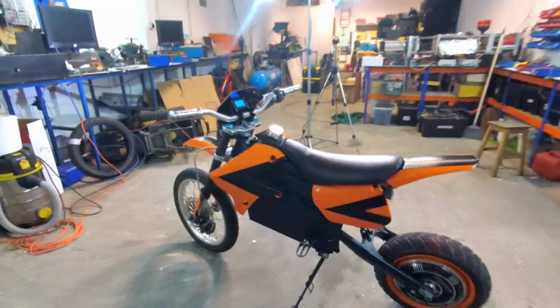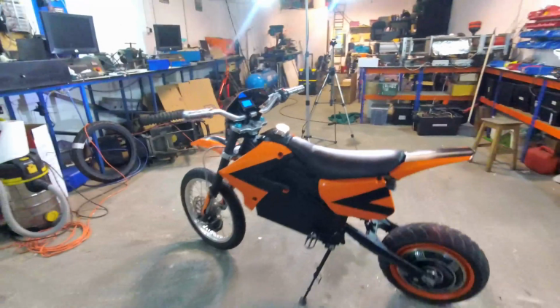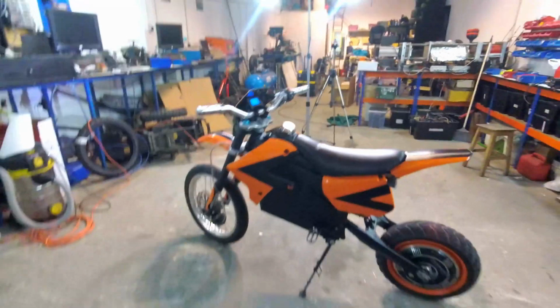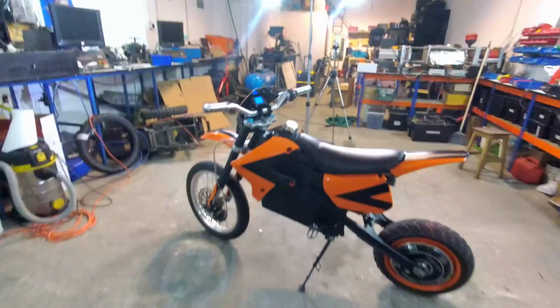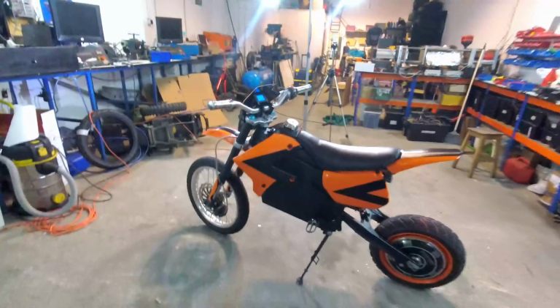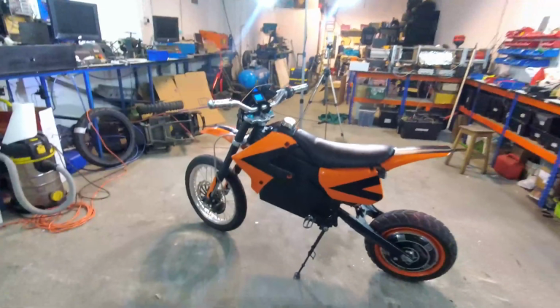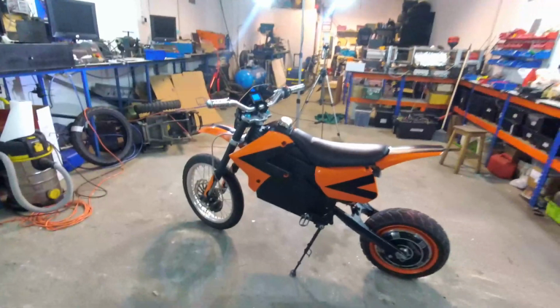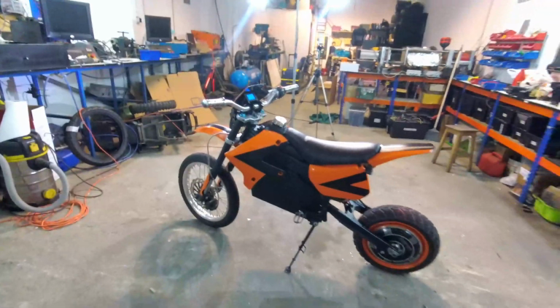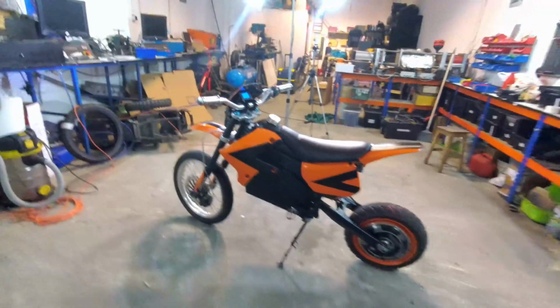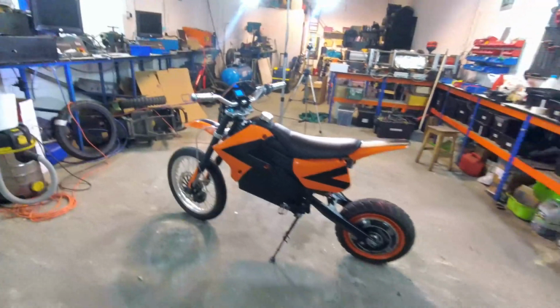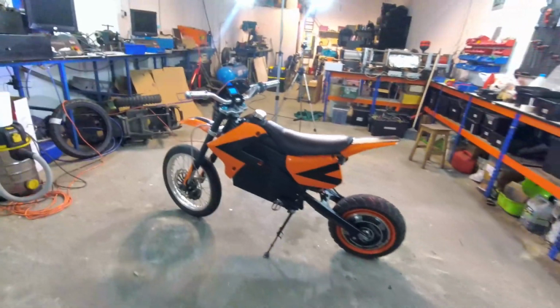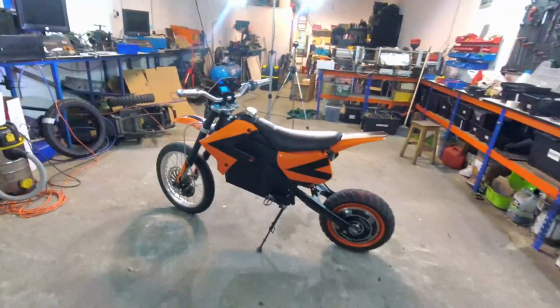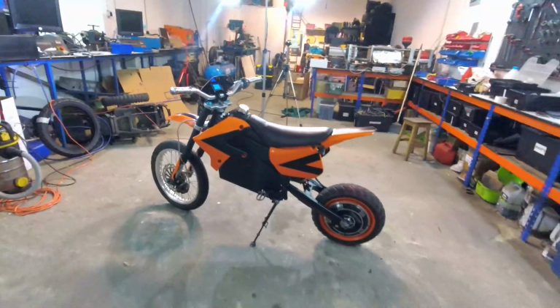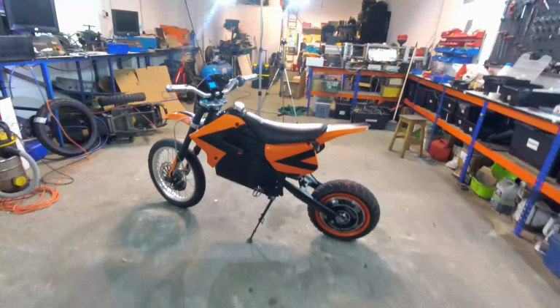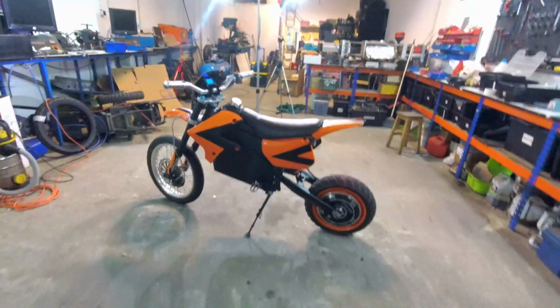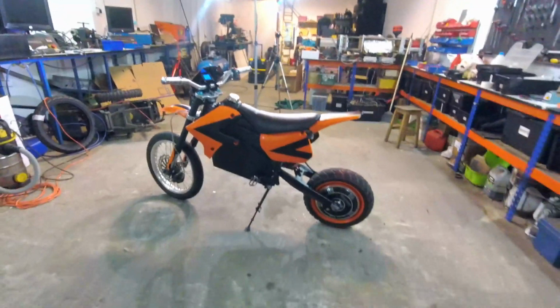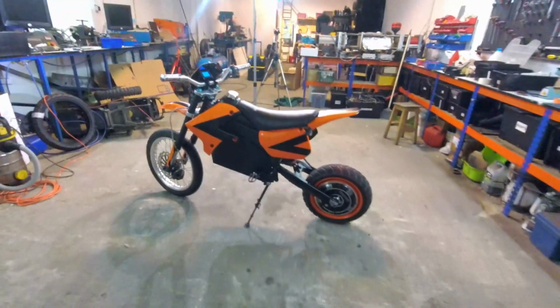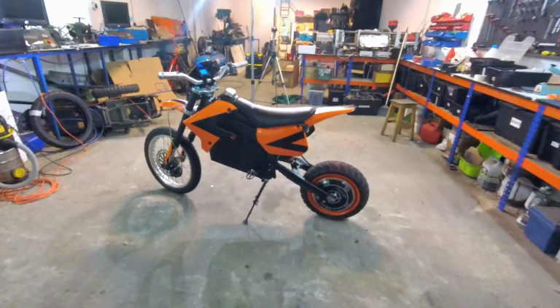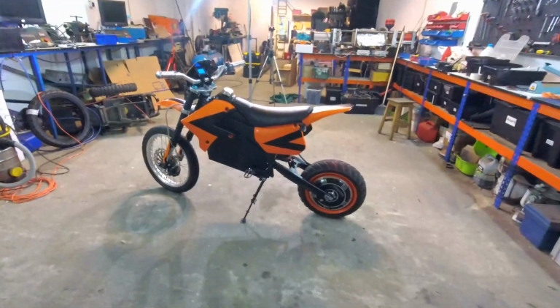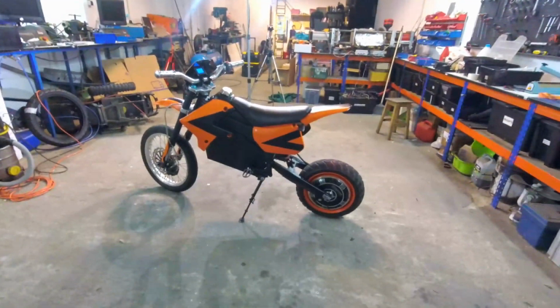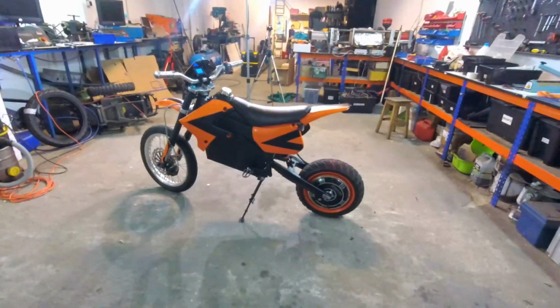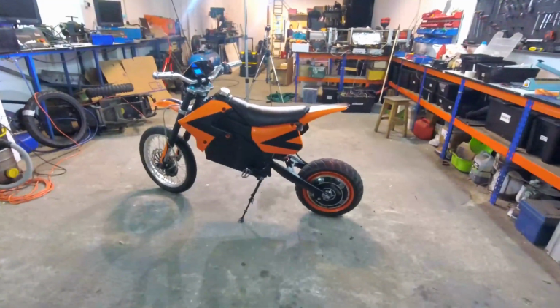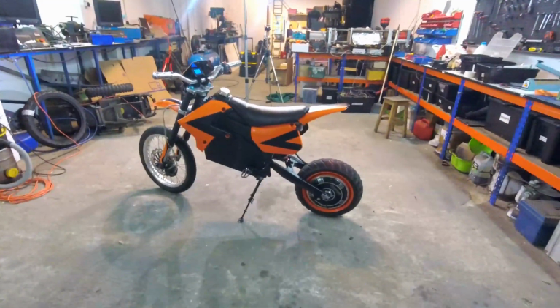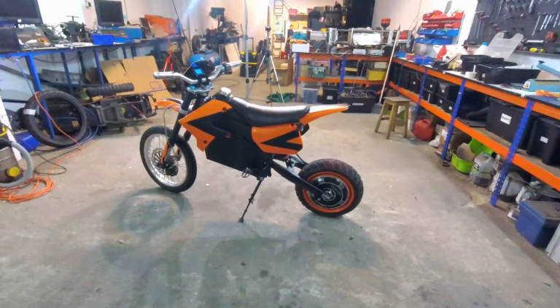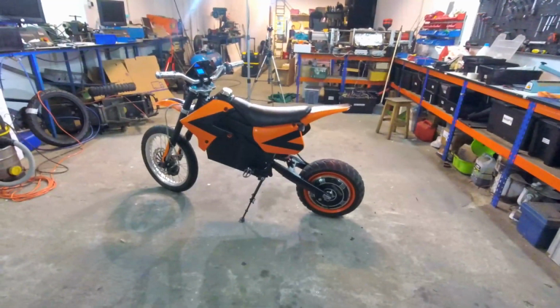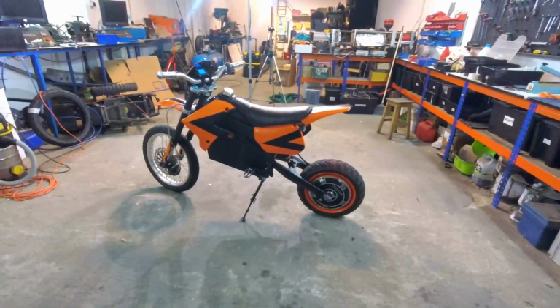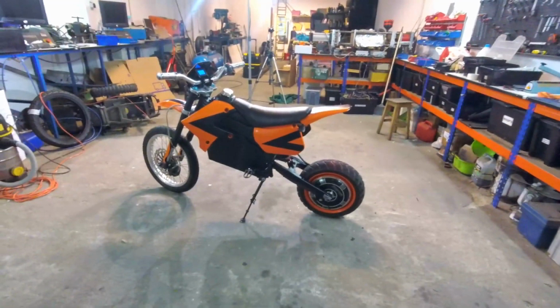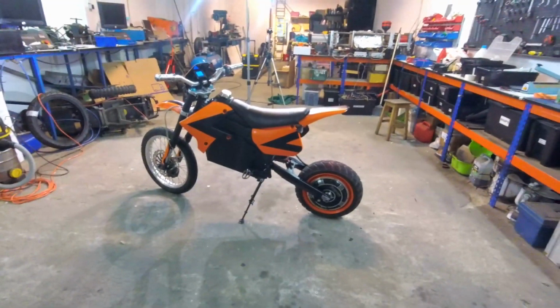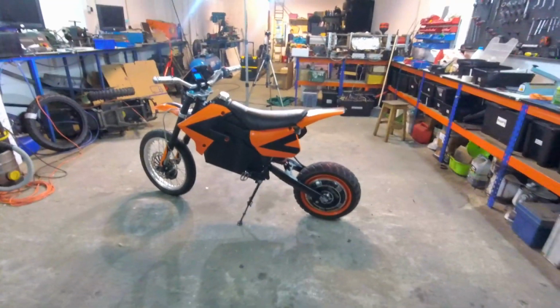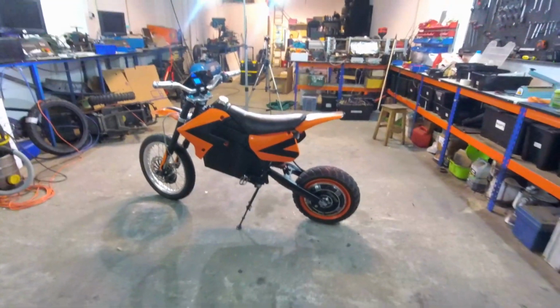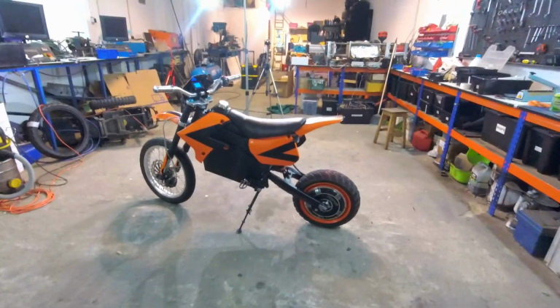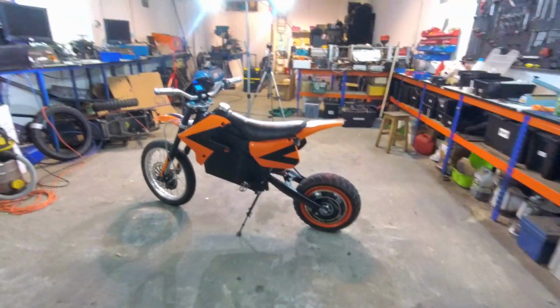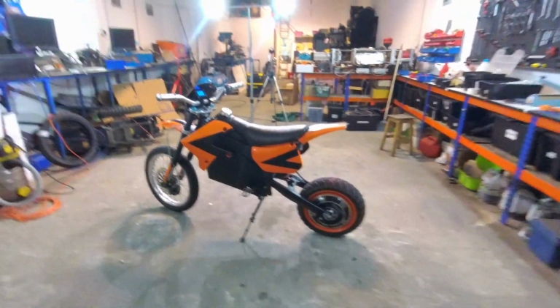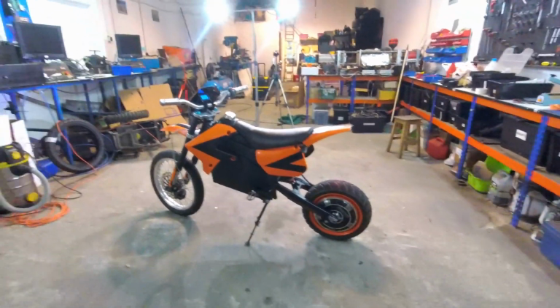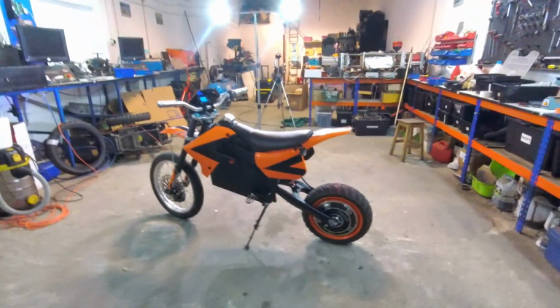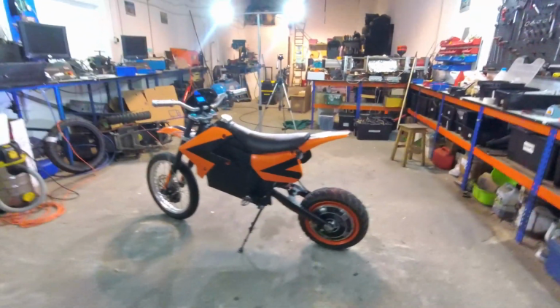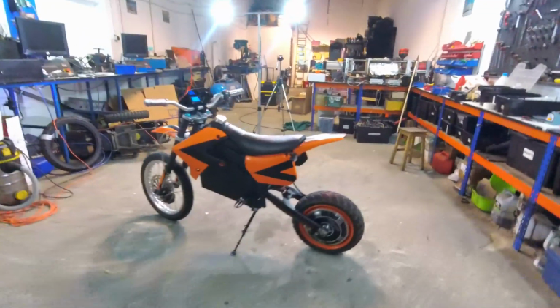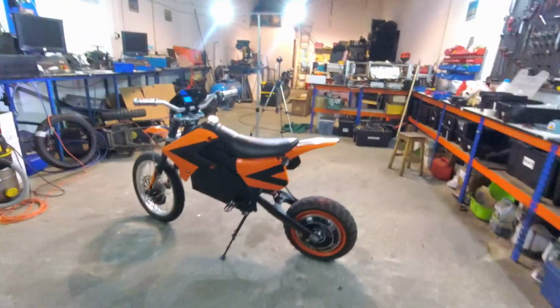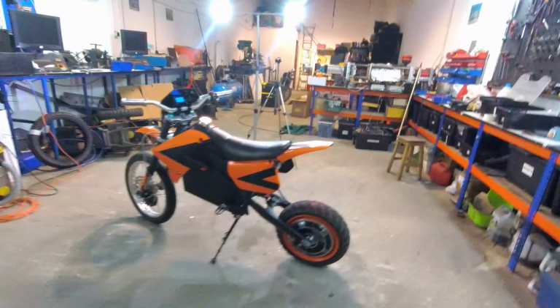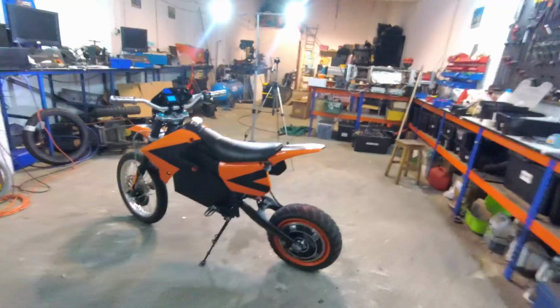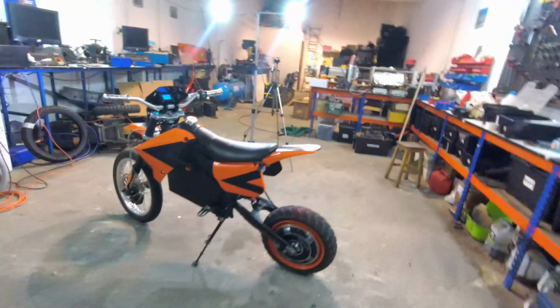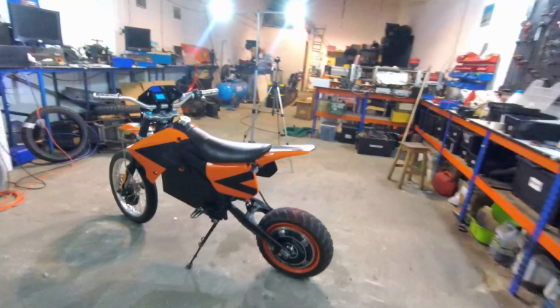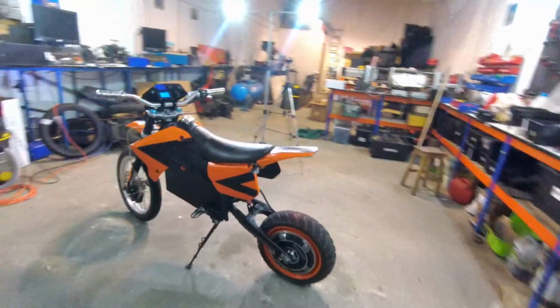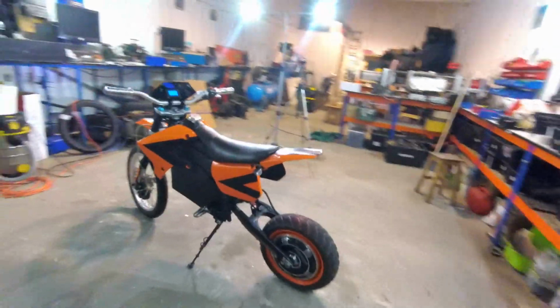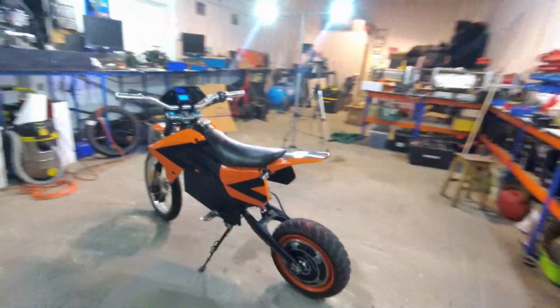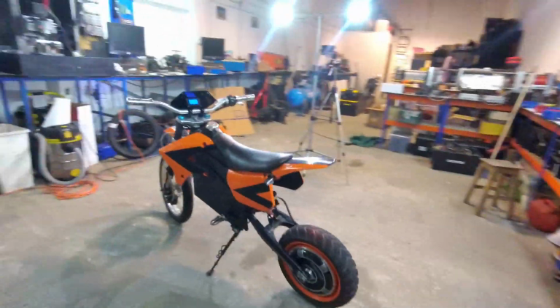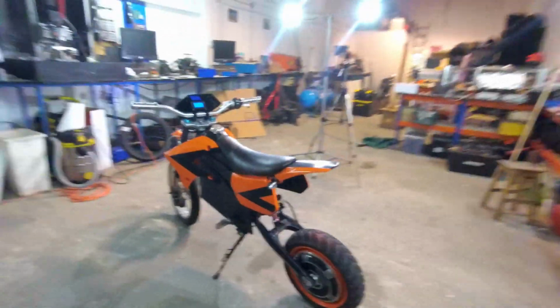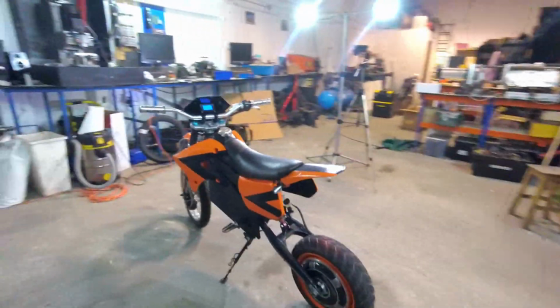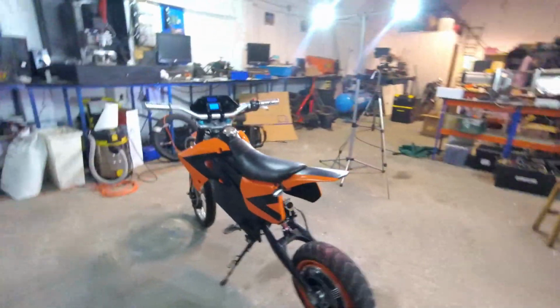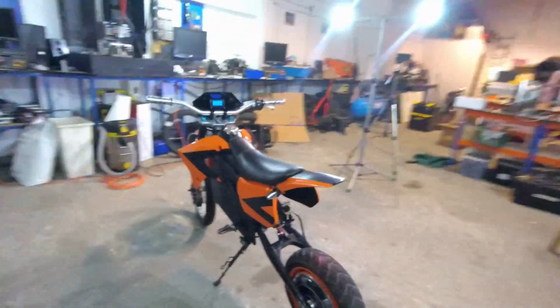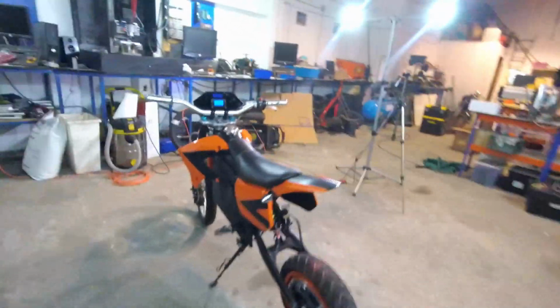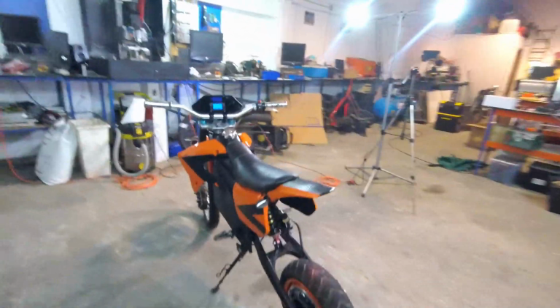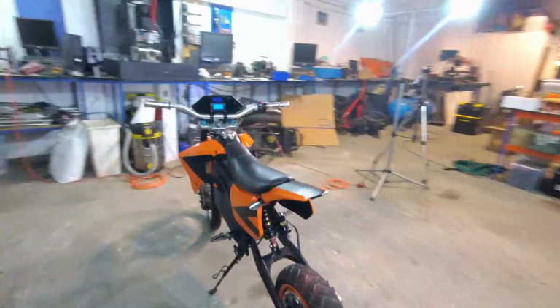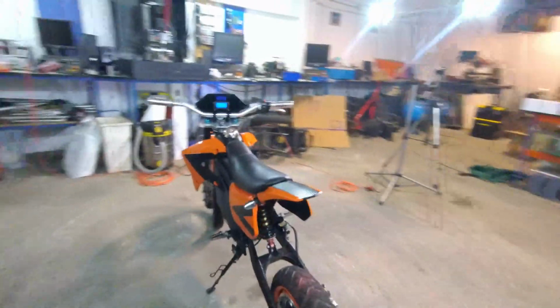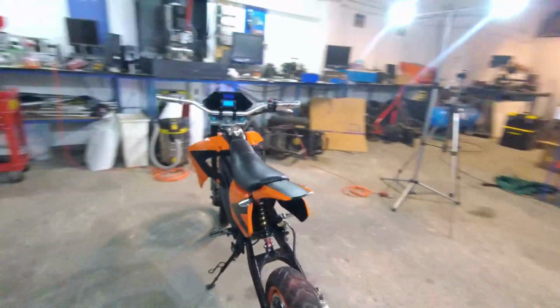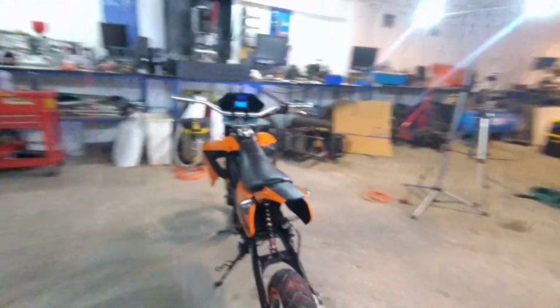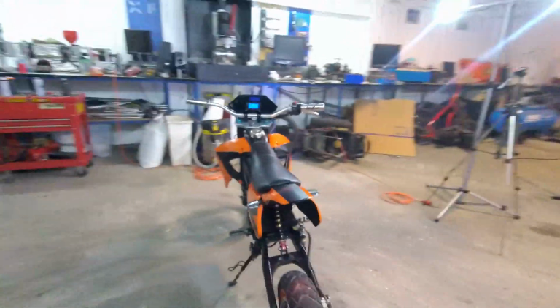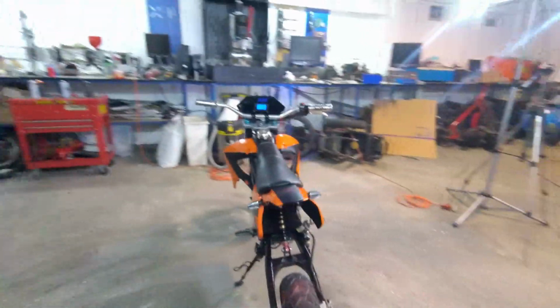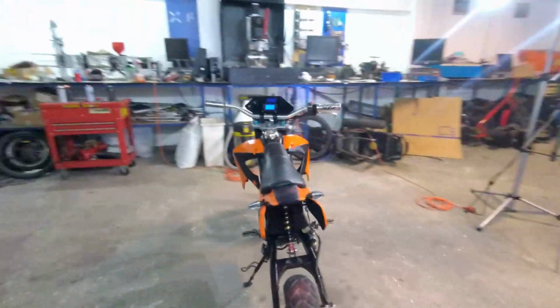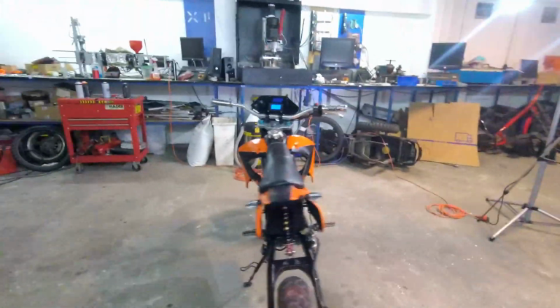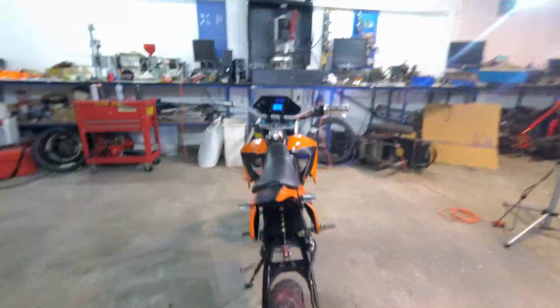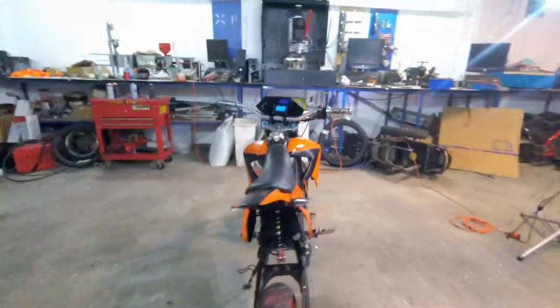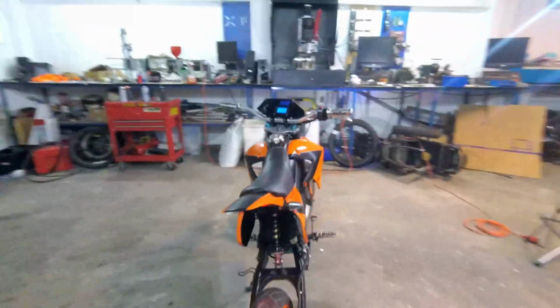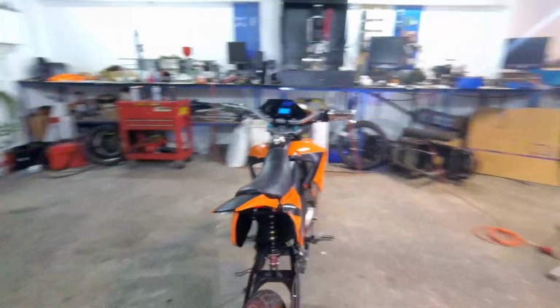Guys, let me know what you think in the comments. Do you like it? Does it look good?